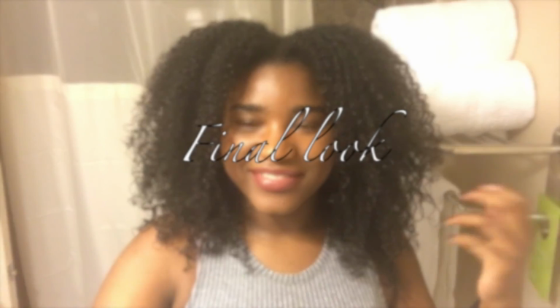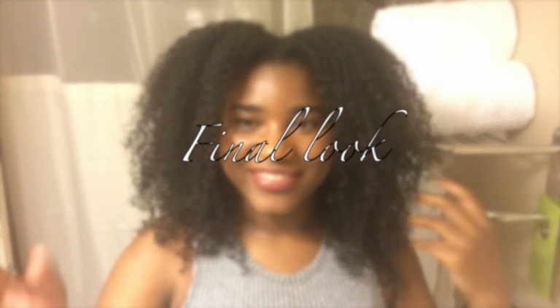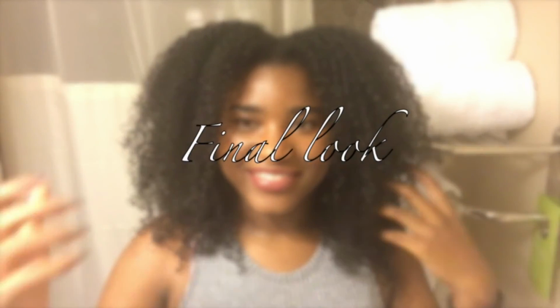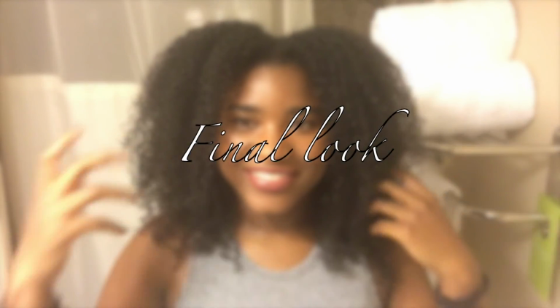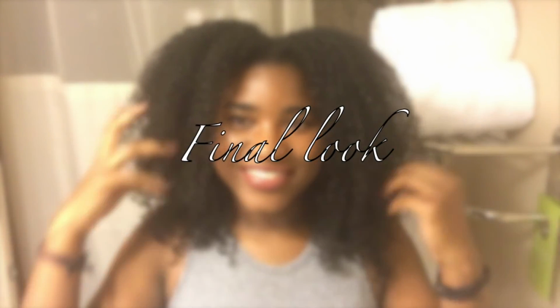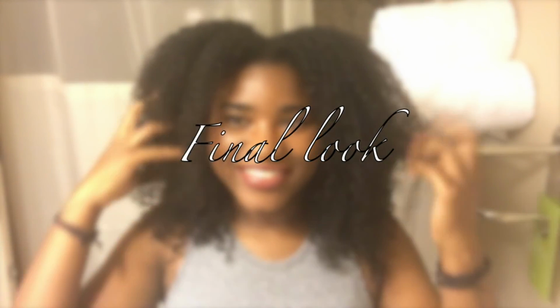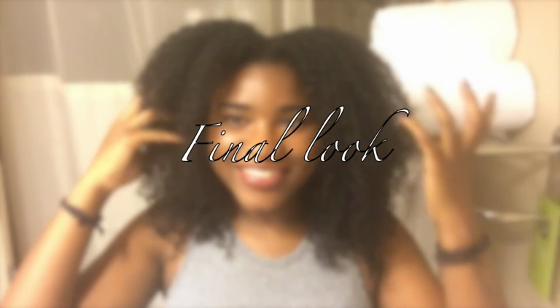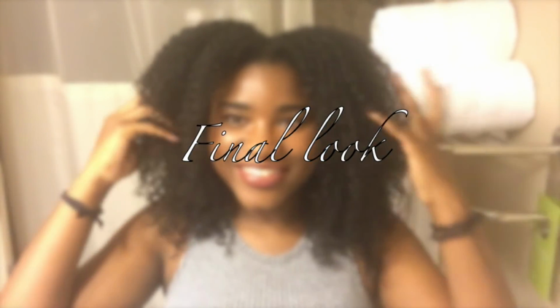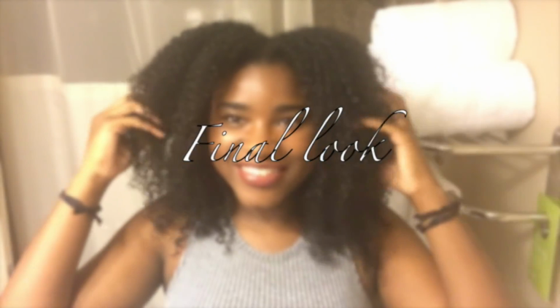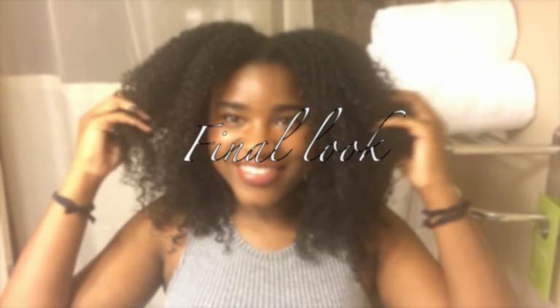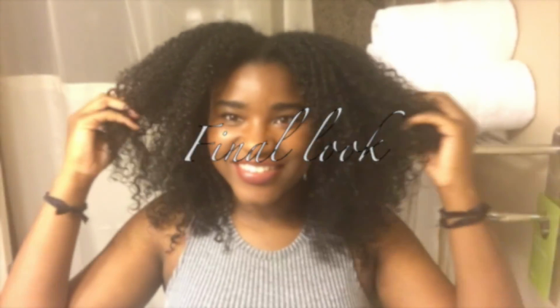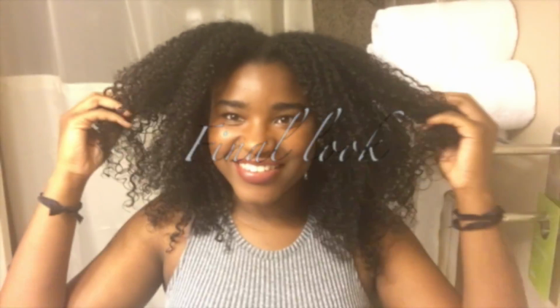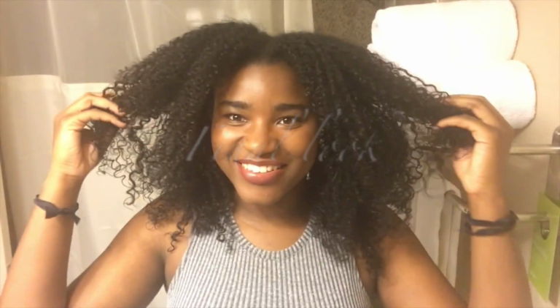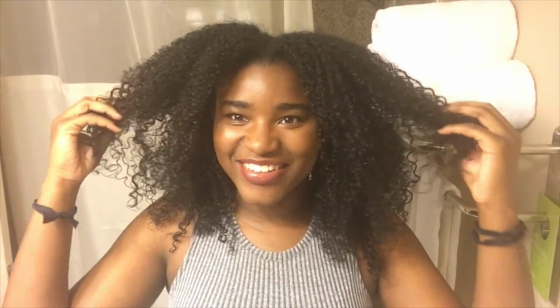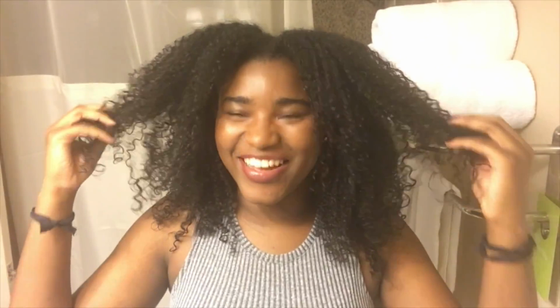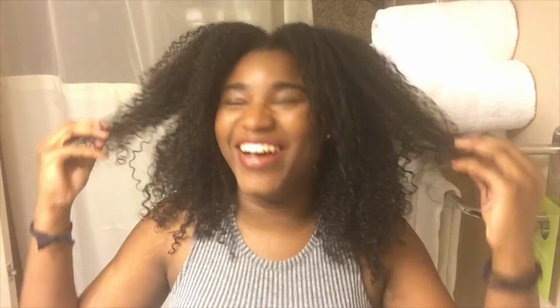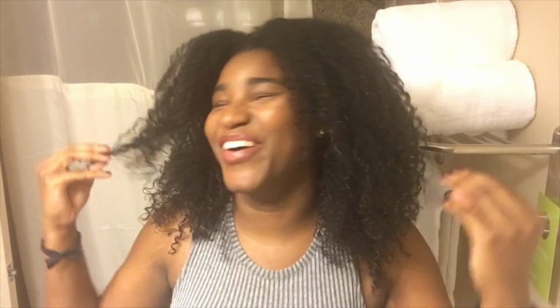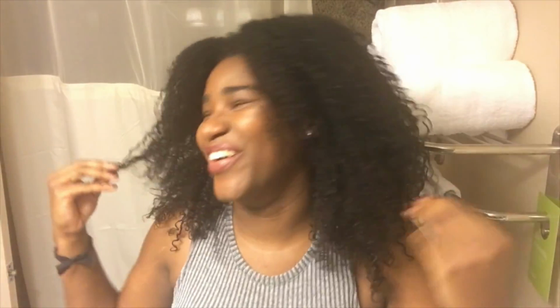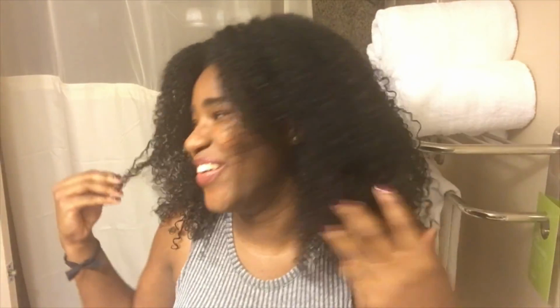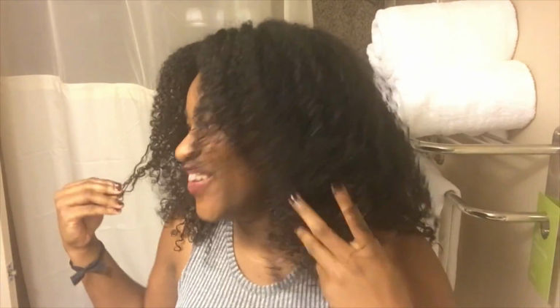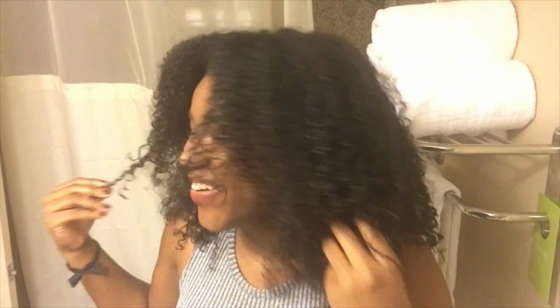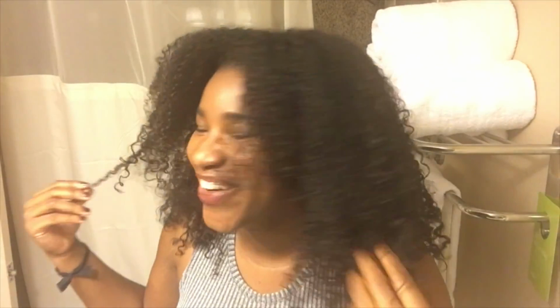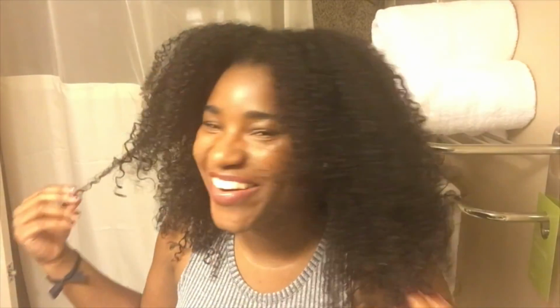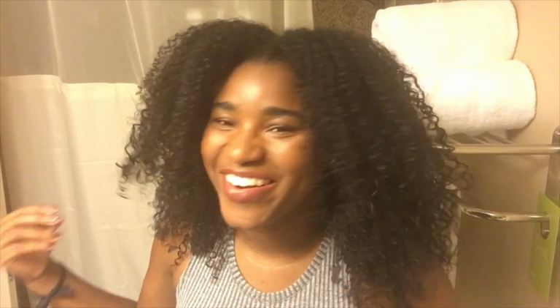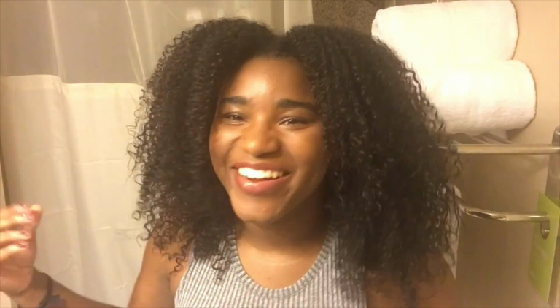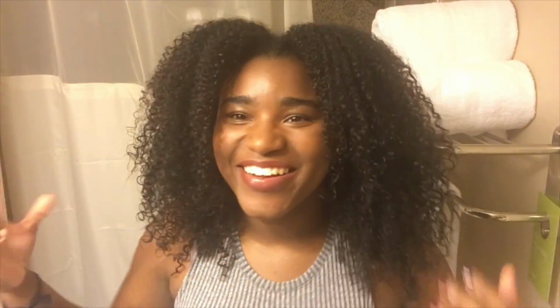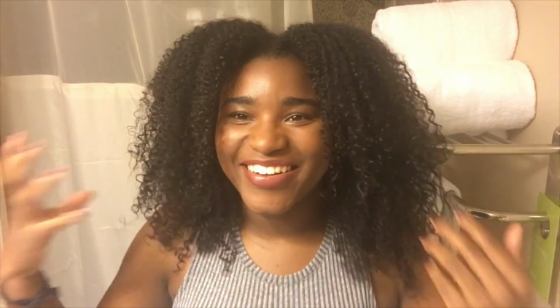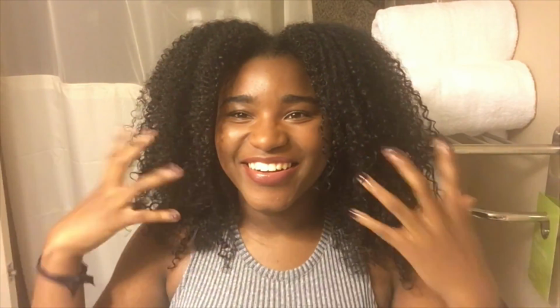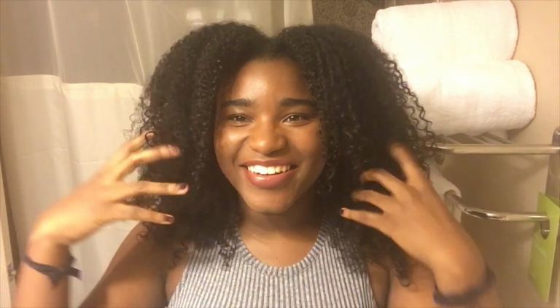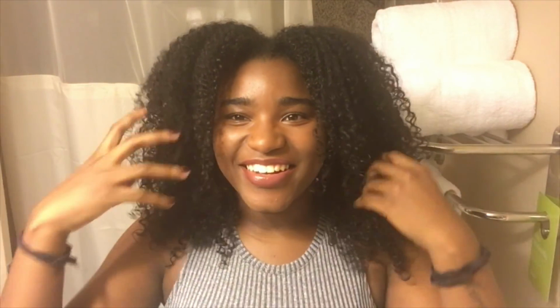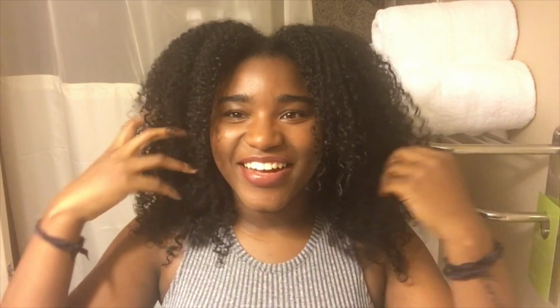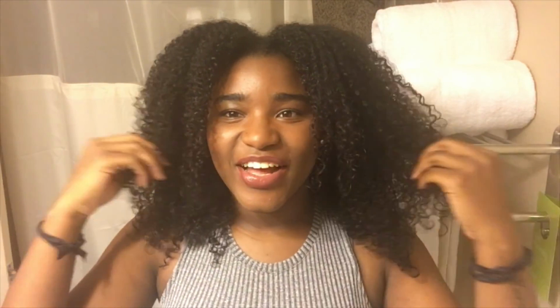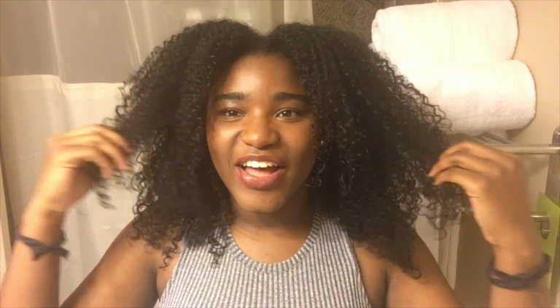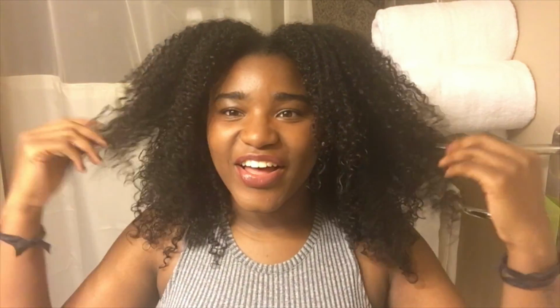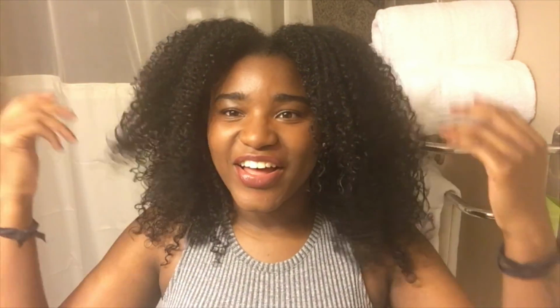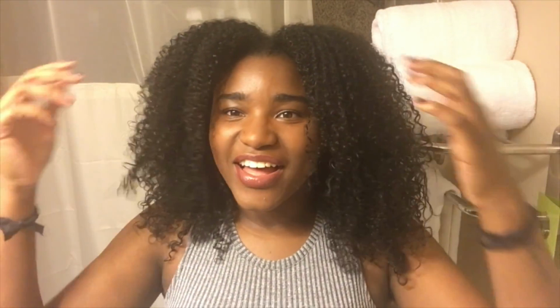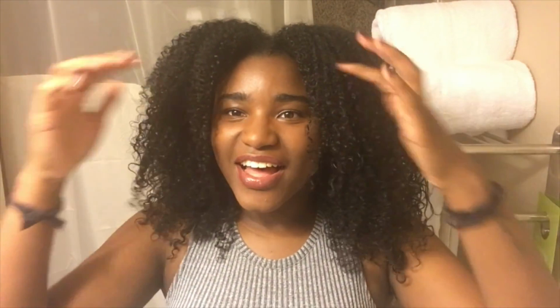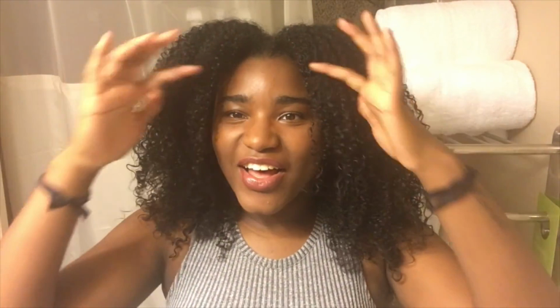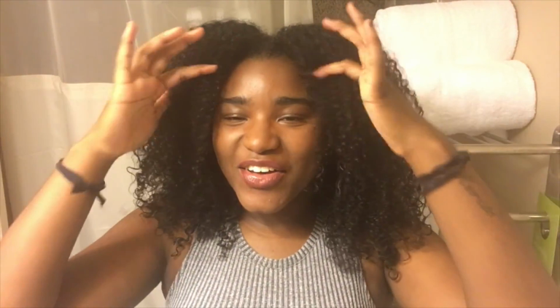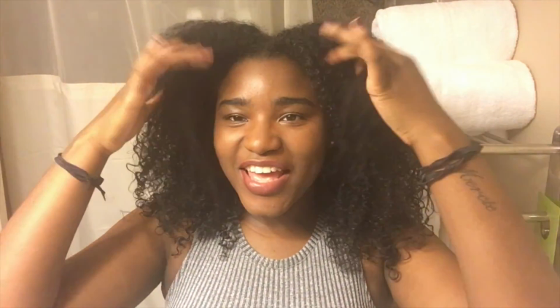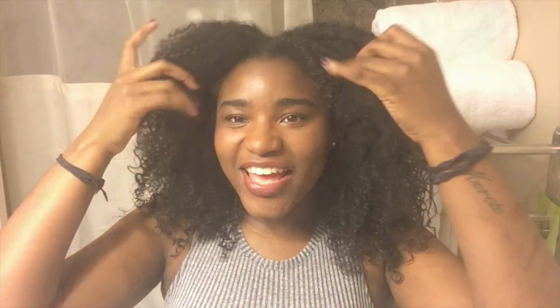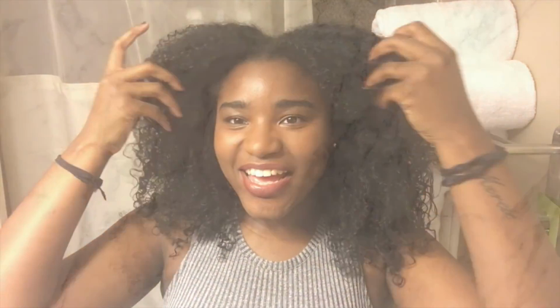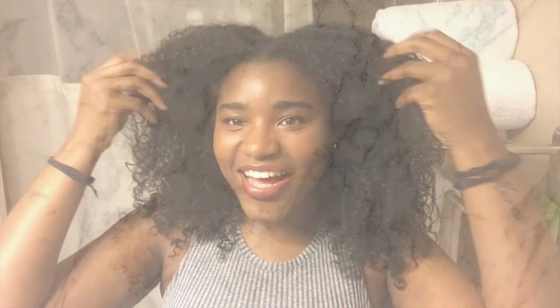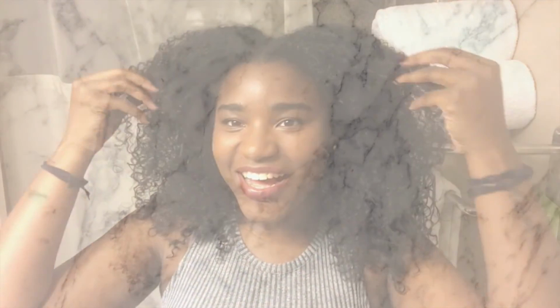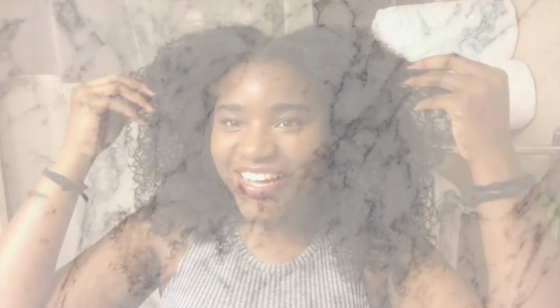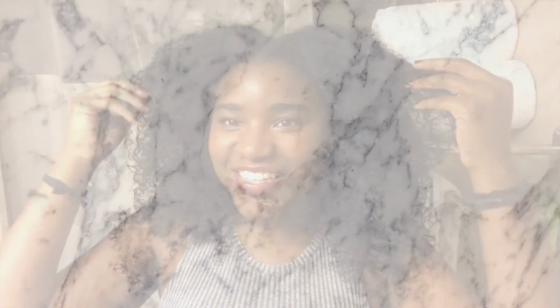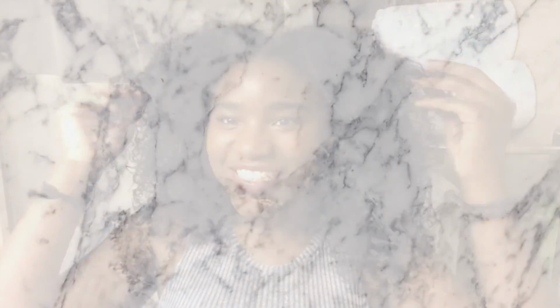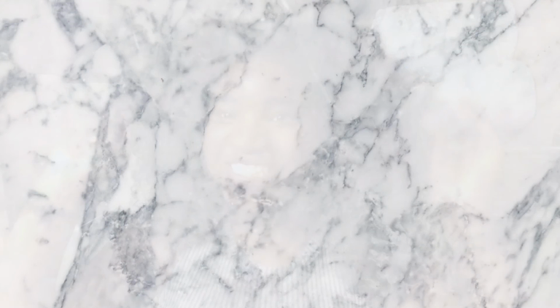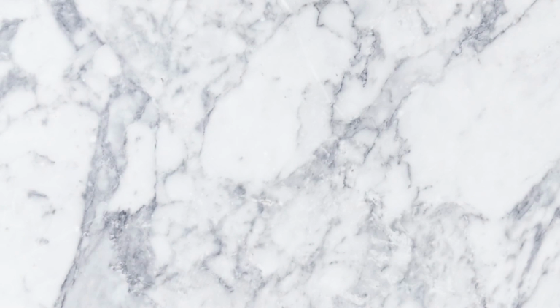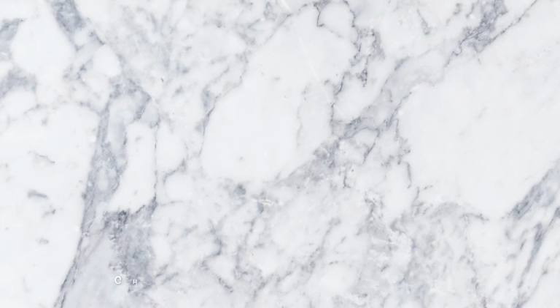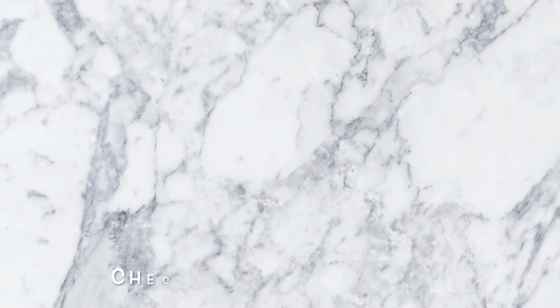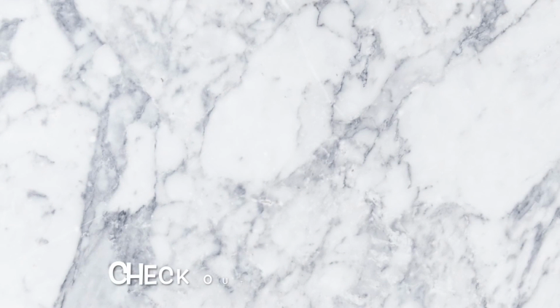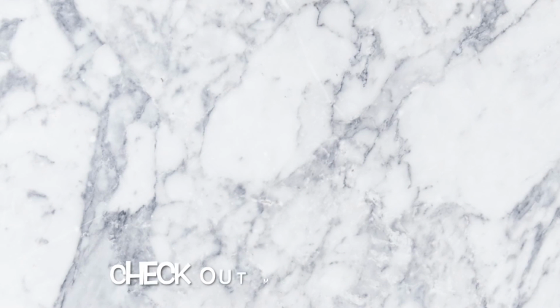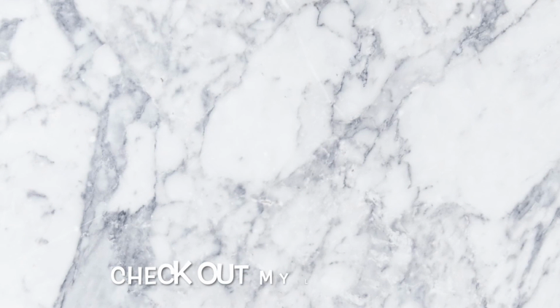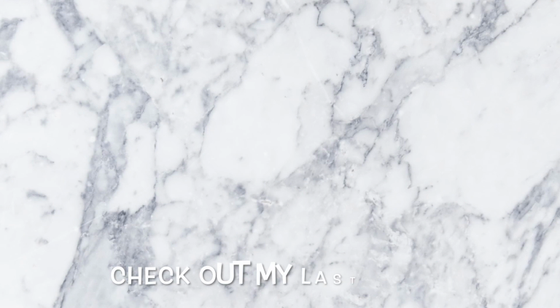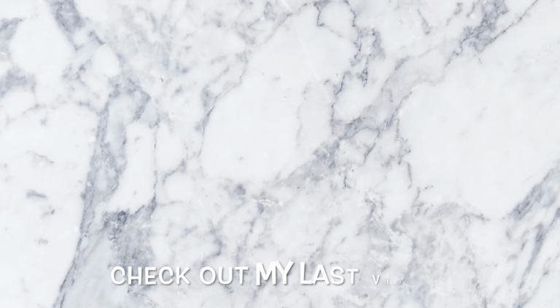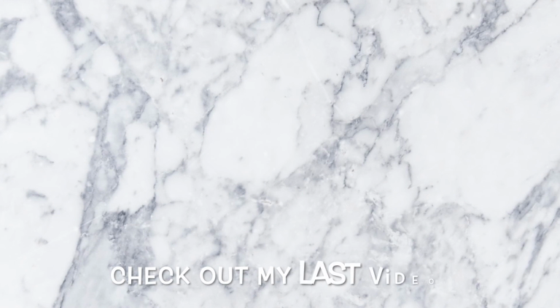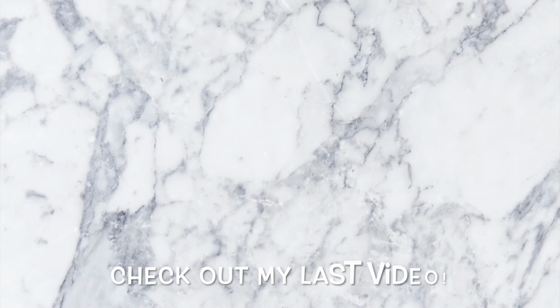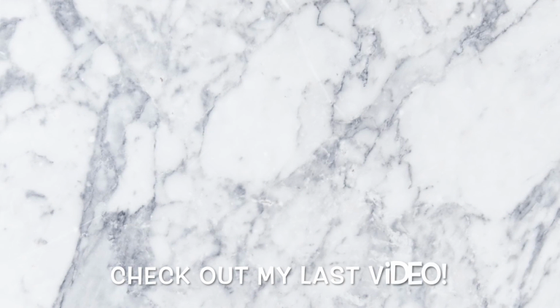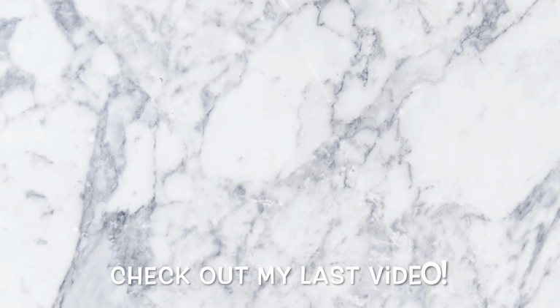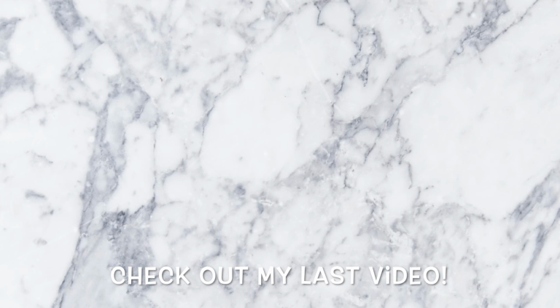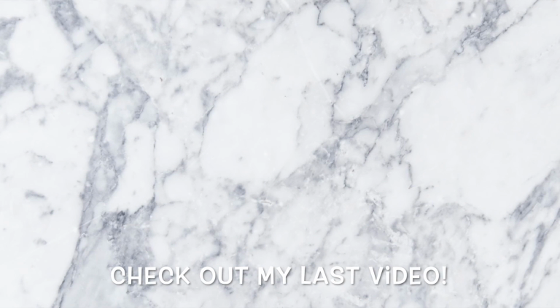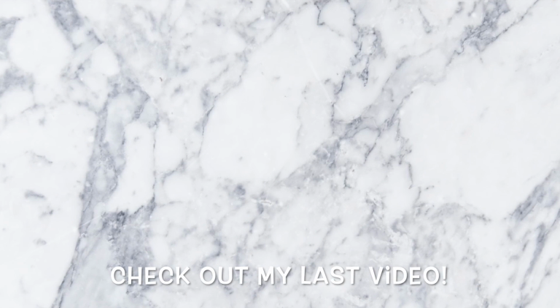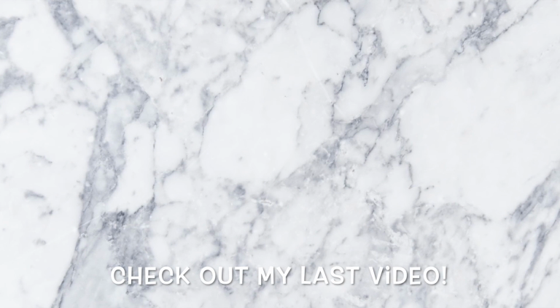This is the final look. I hope you guys enjoyed this video — please like, subscribe, and see you in the next one.